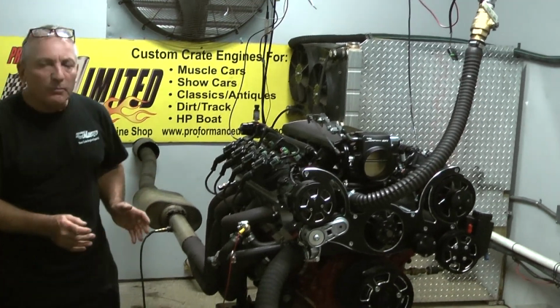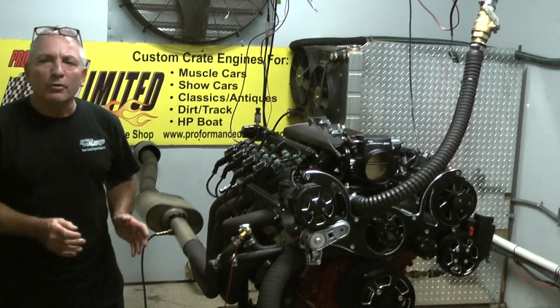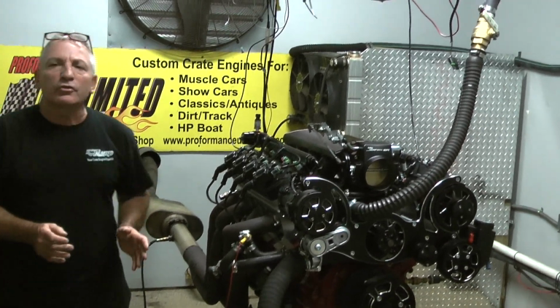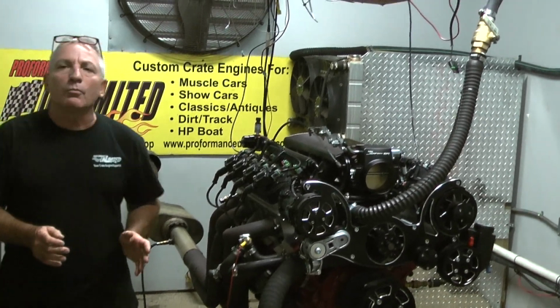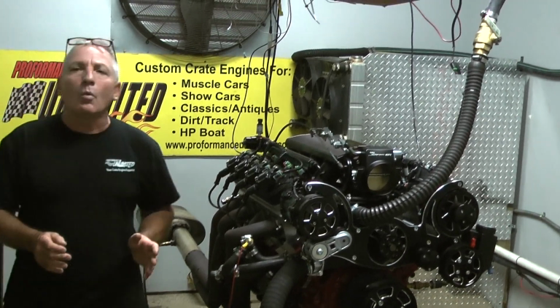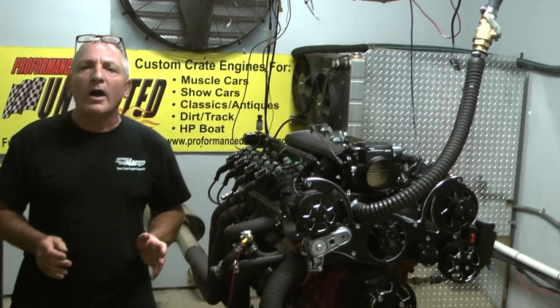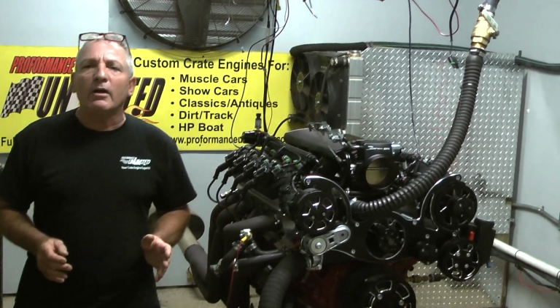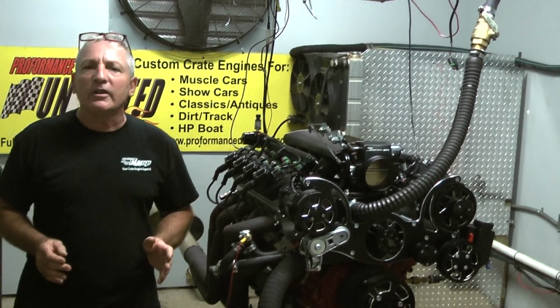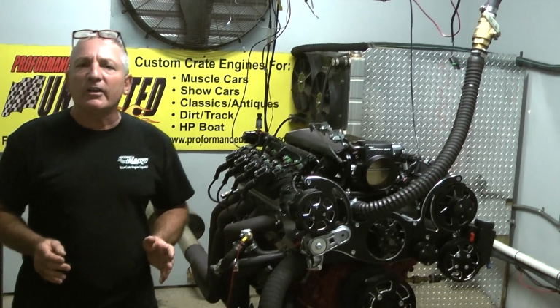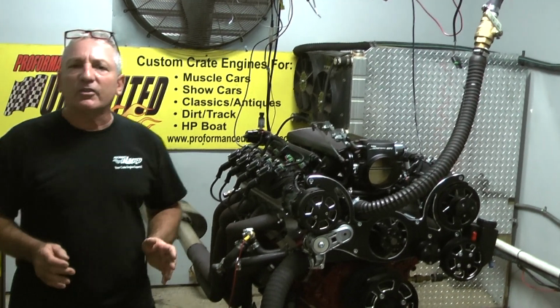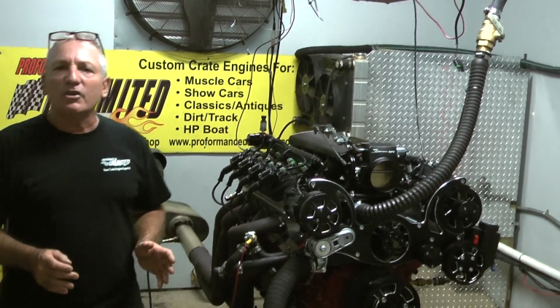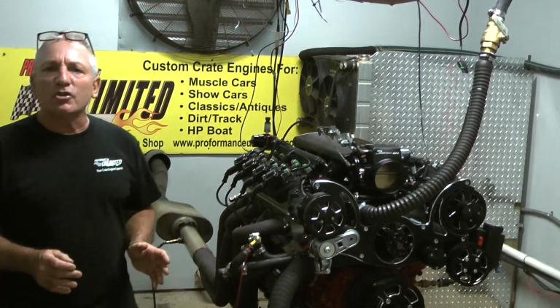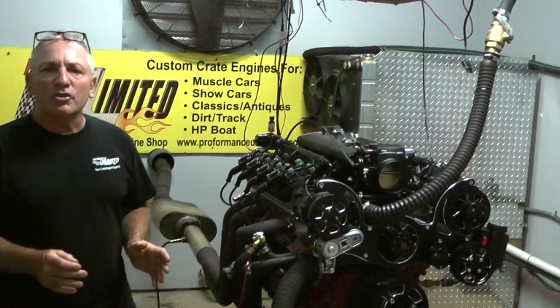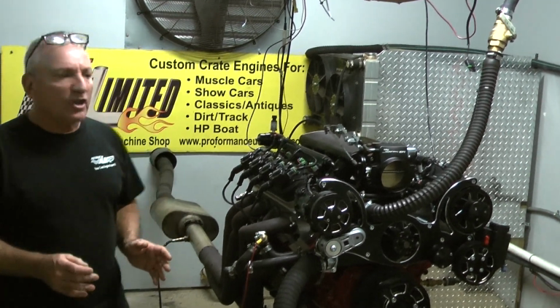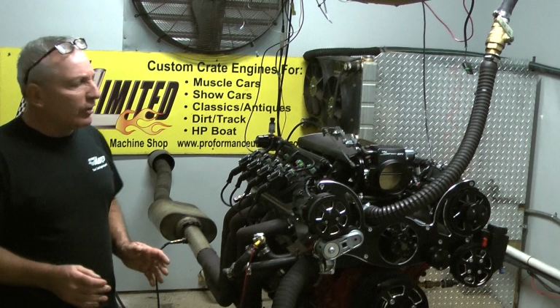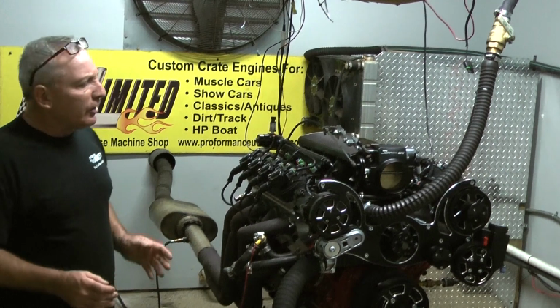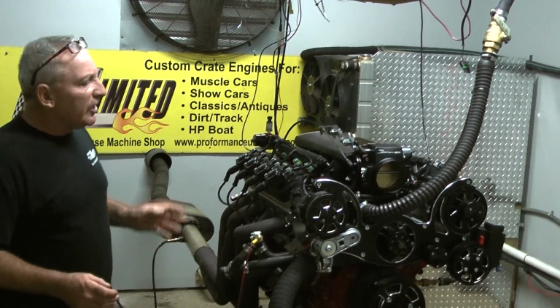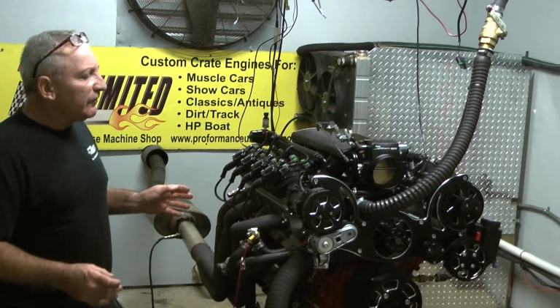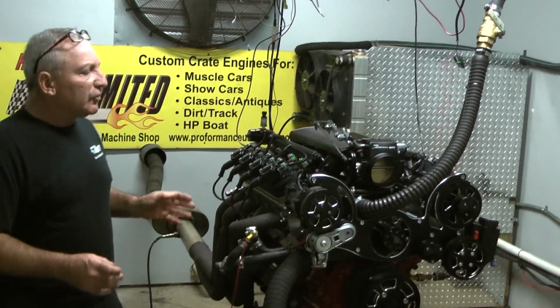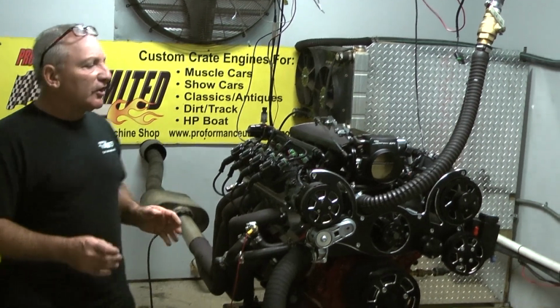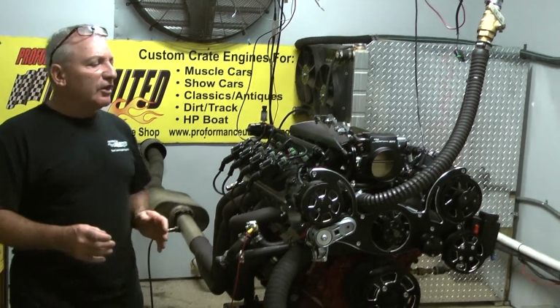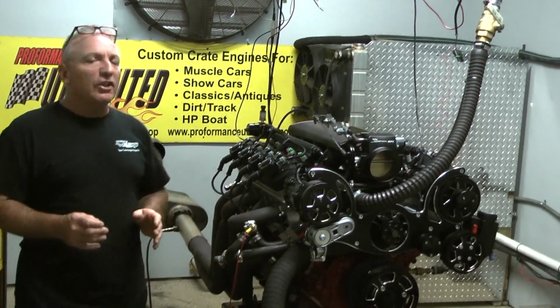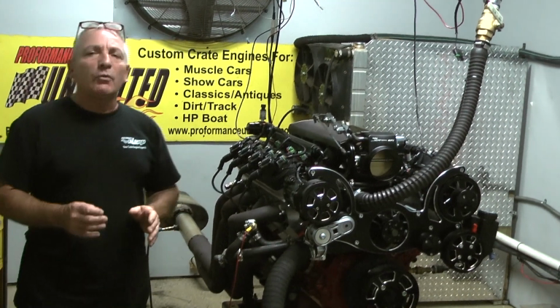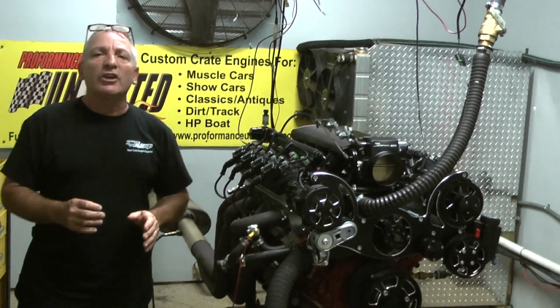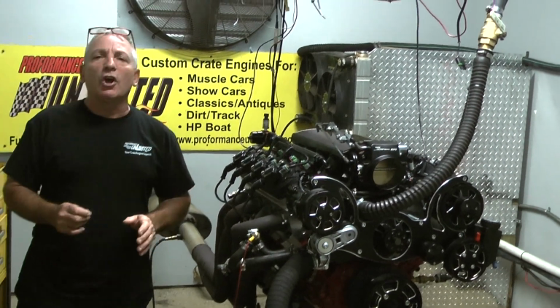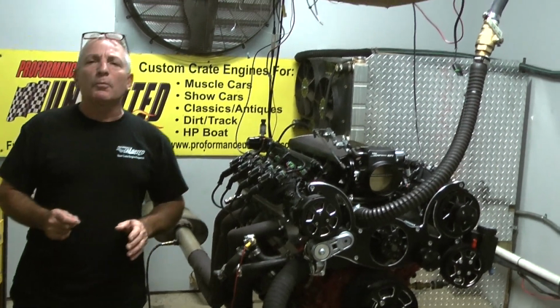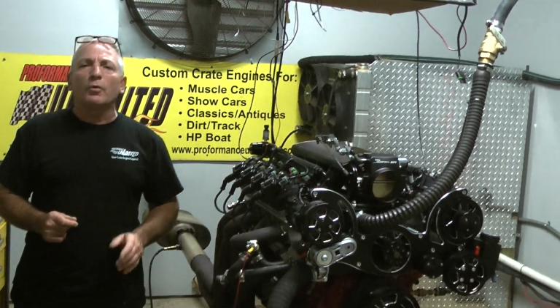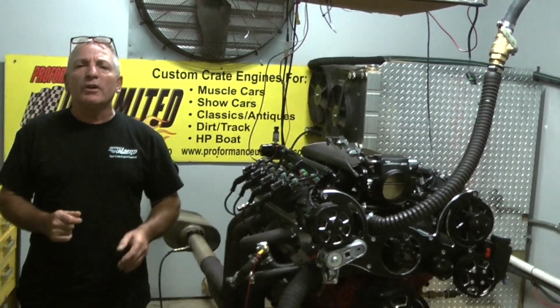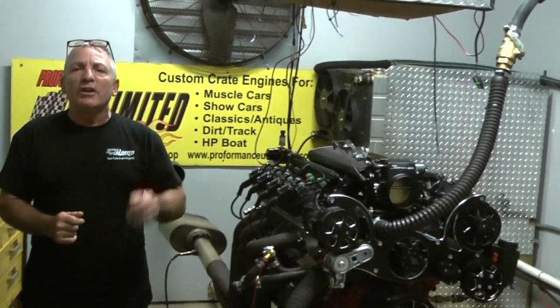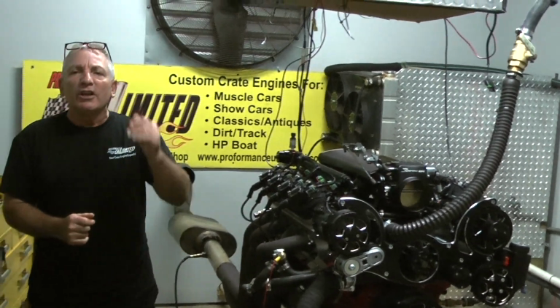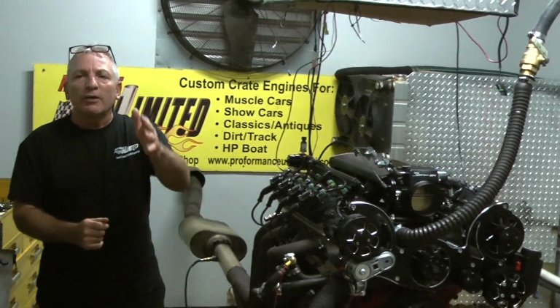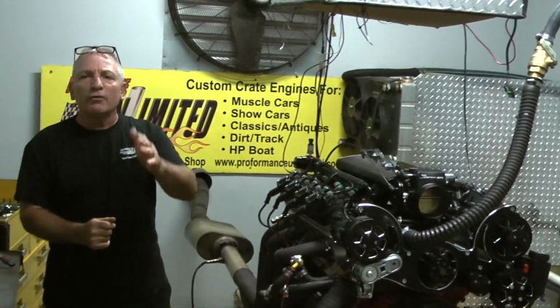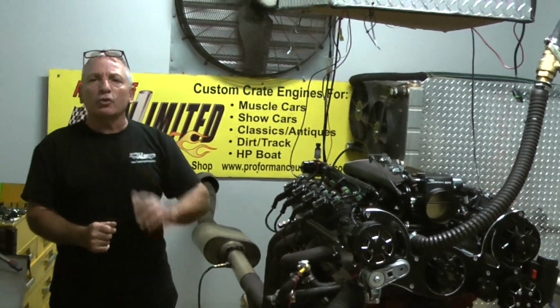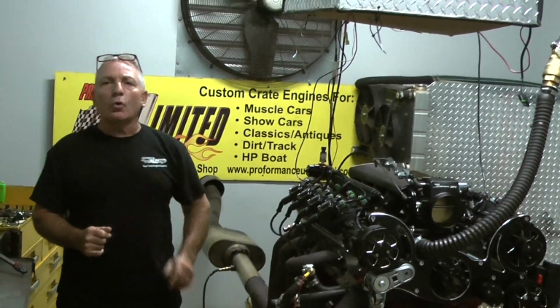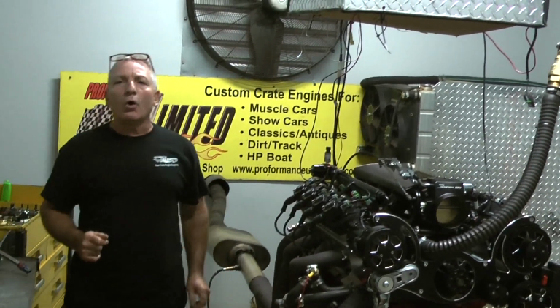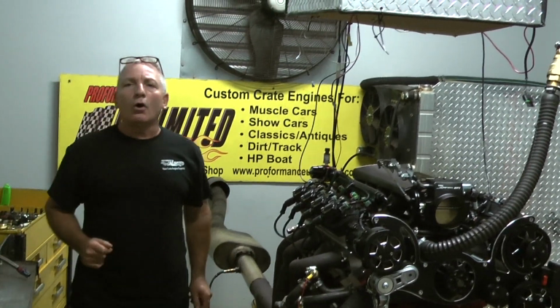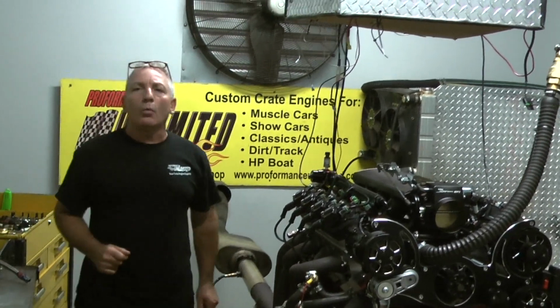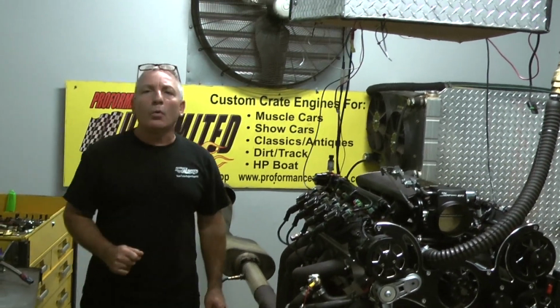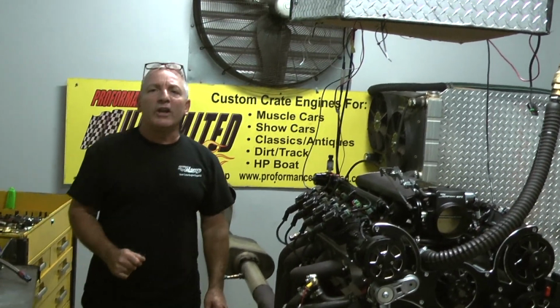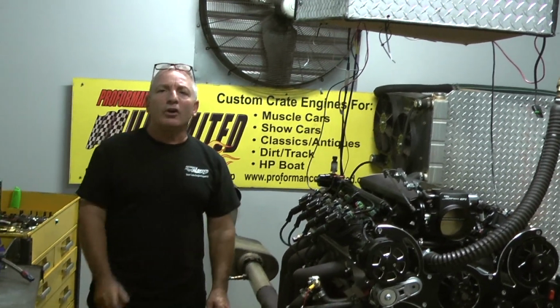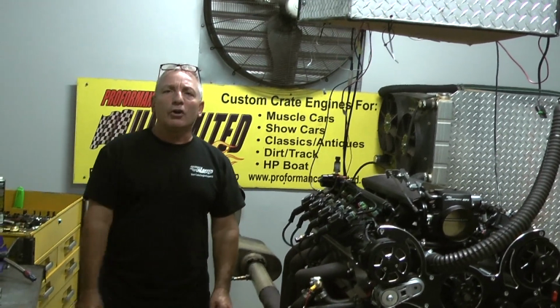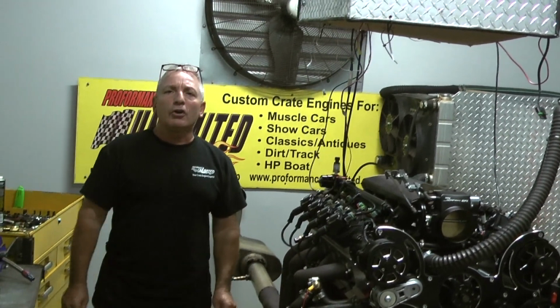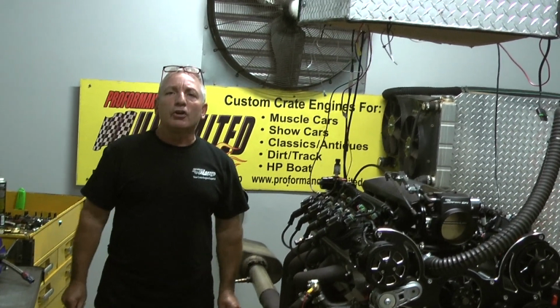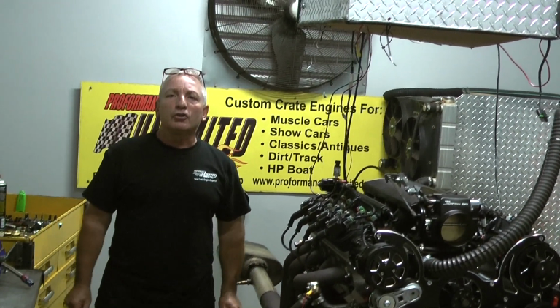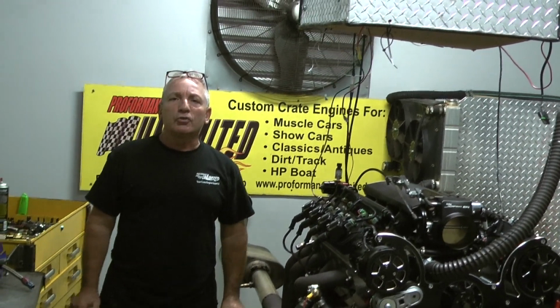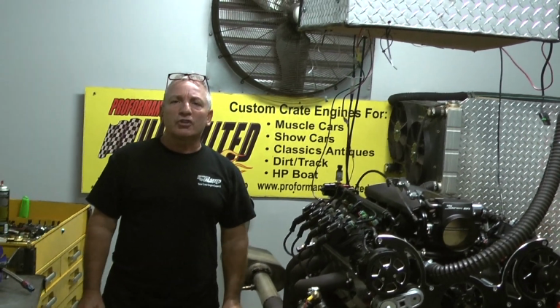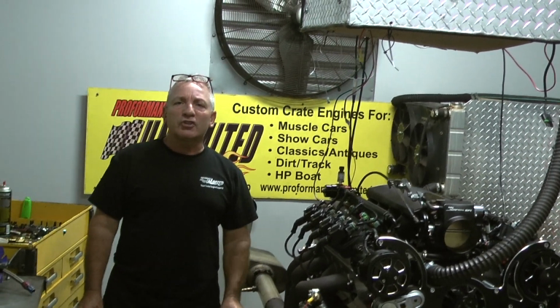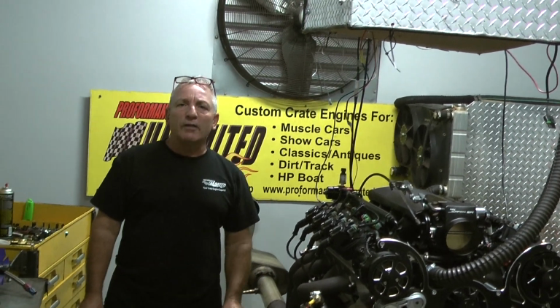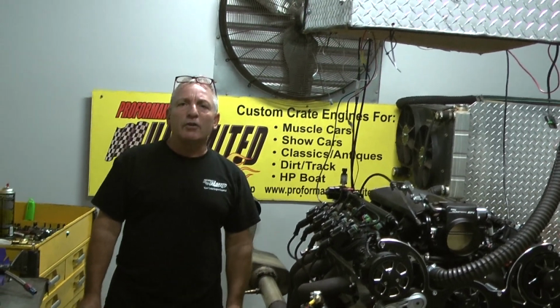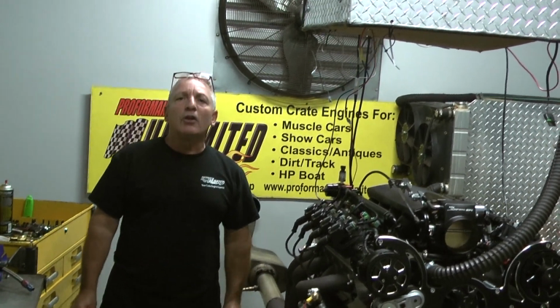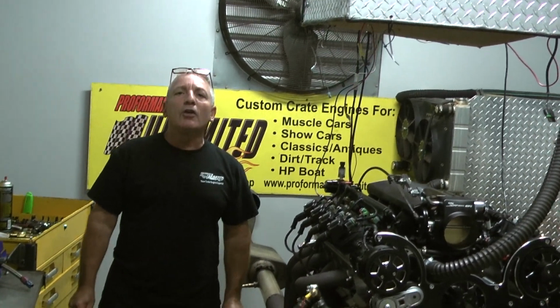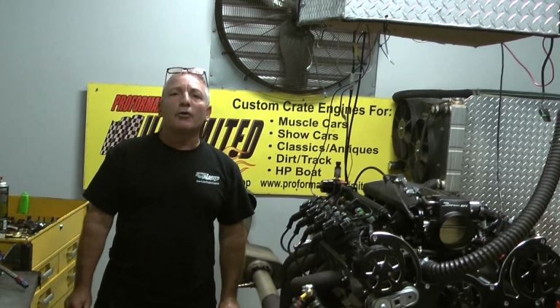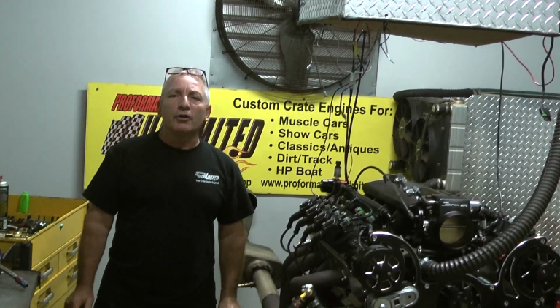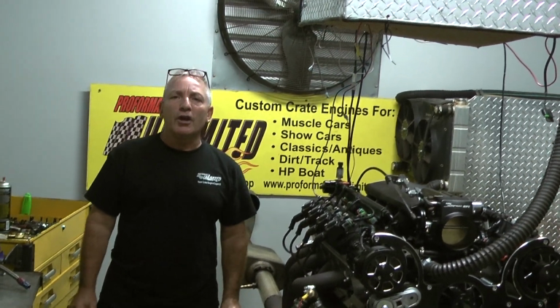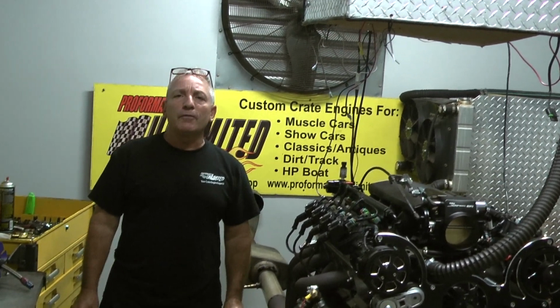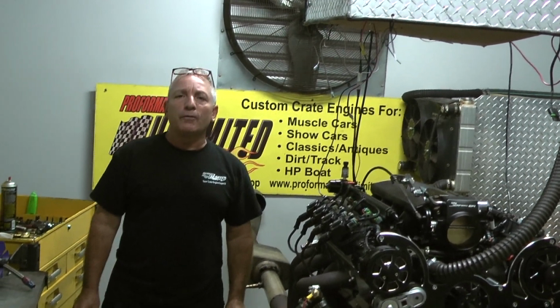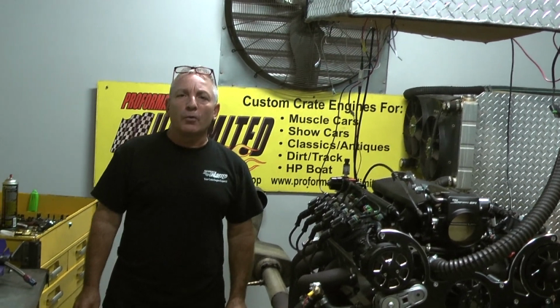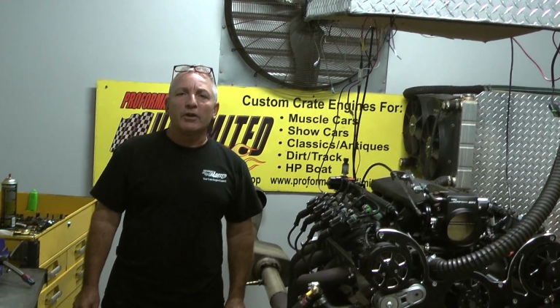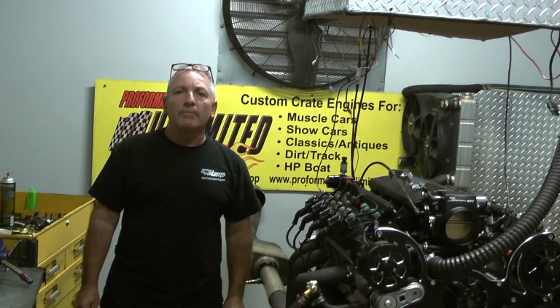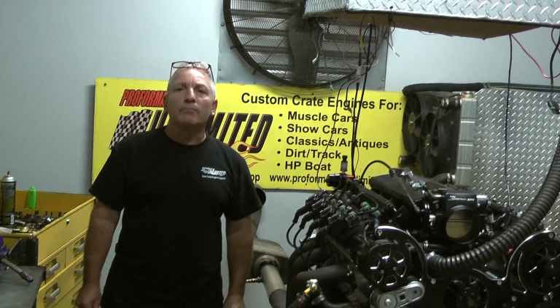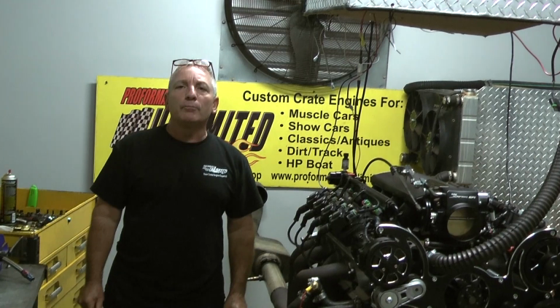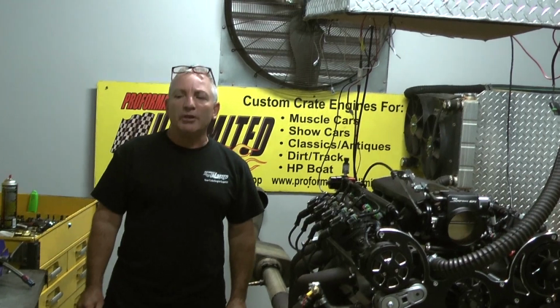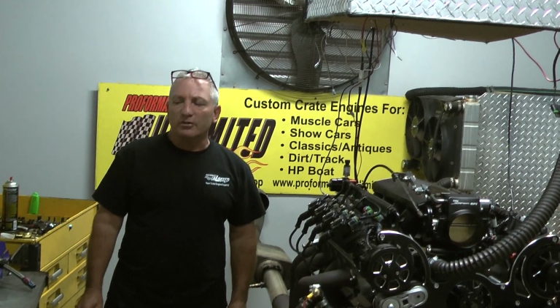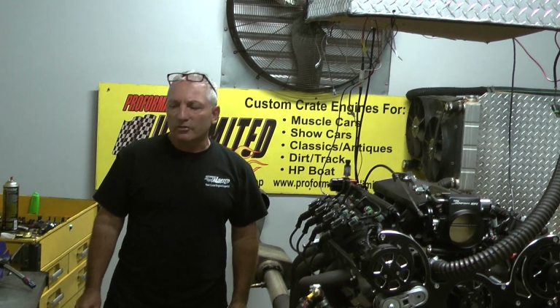We build some wild engines here. If there's anything we can help you with, give us a call: 1-800-267-3940. Peace.